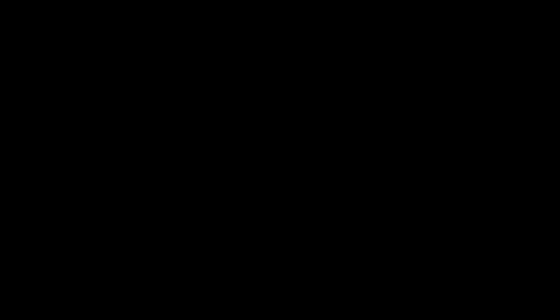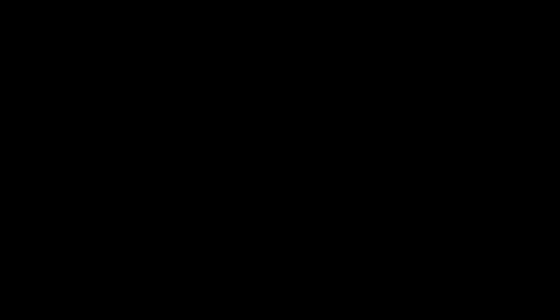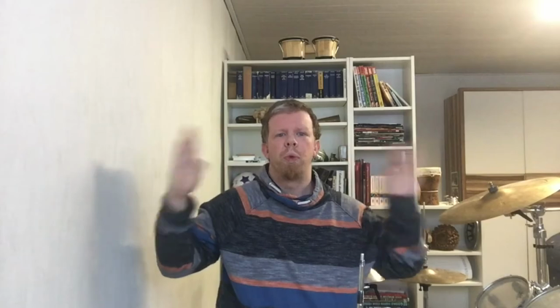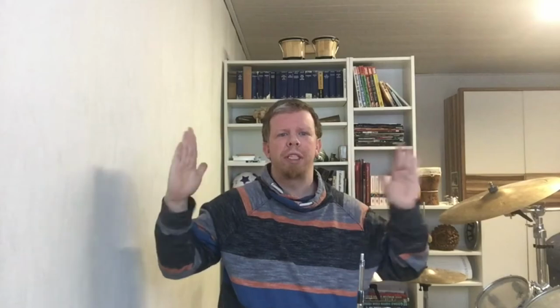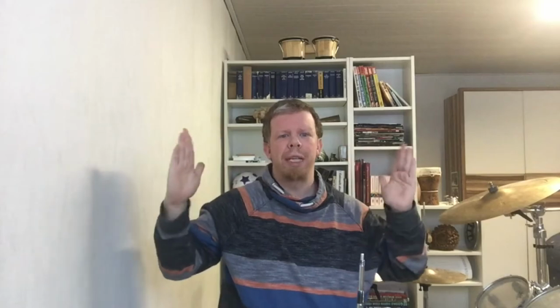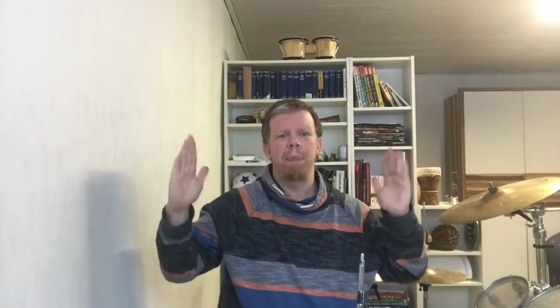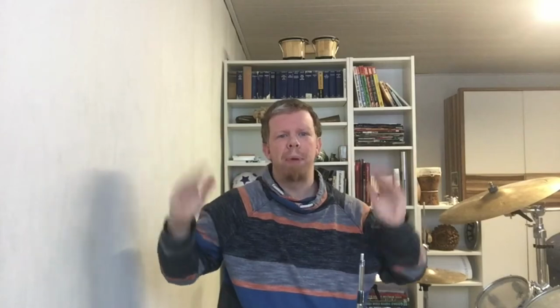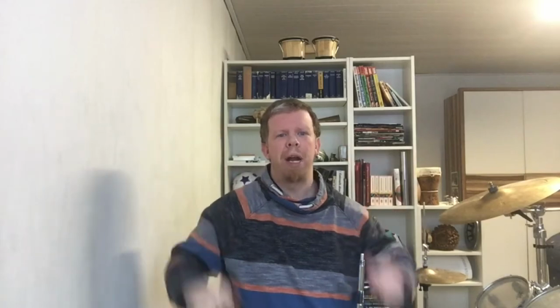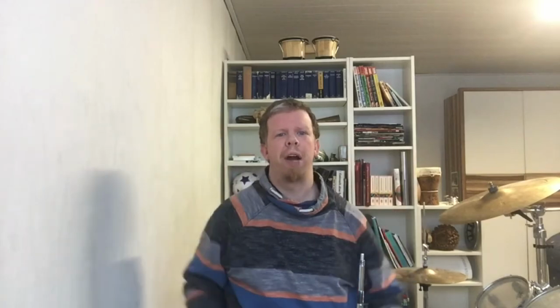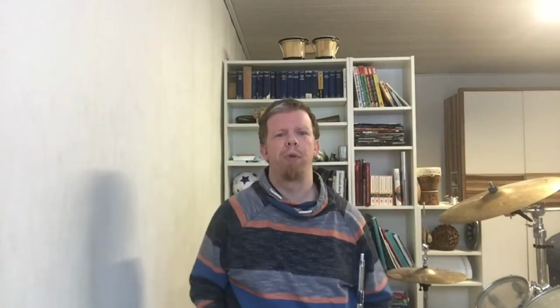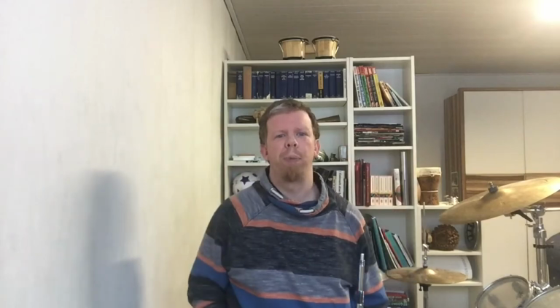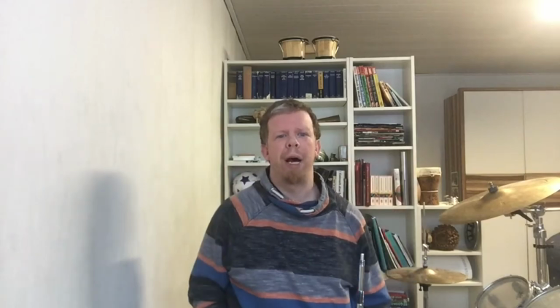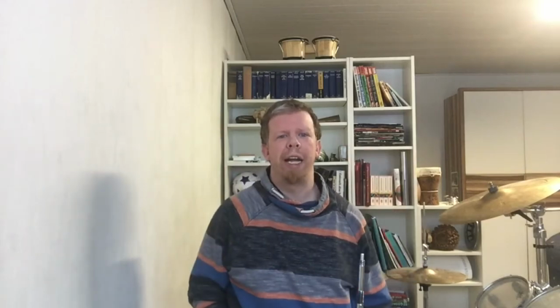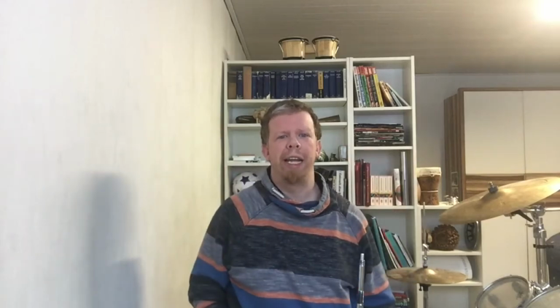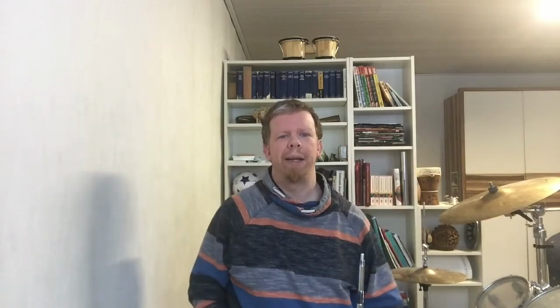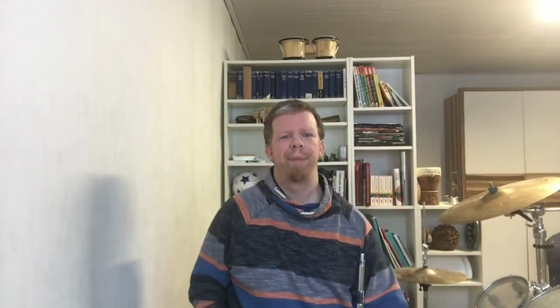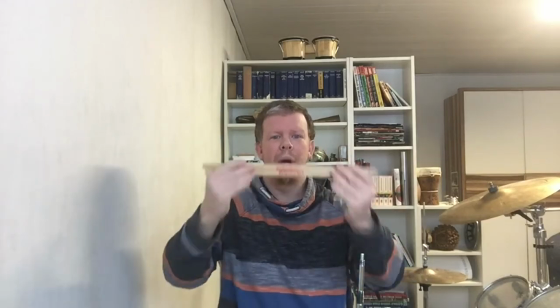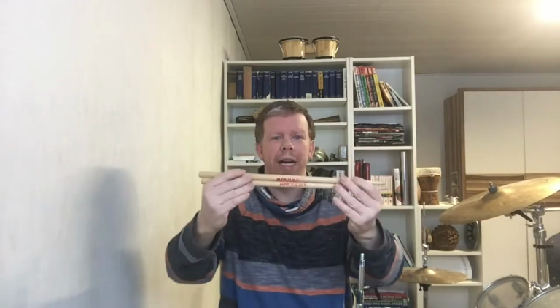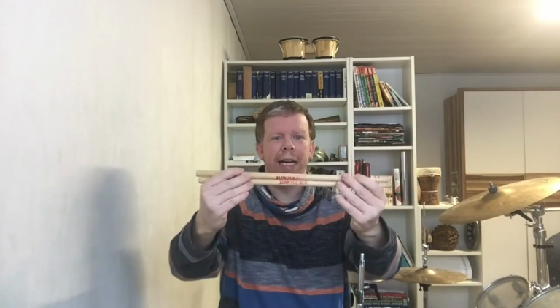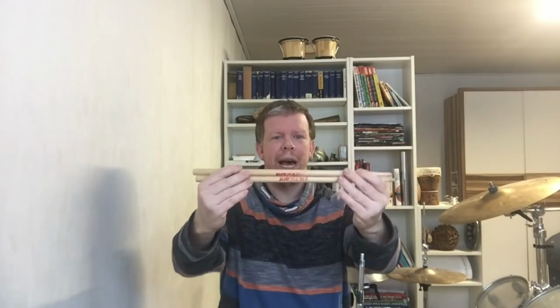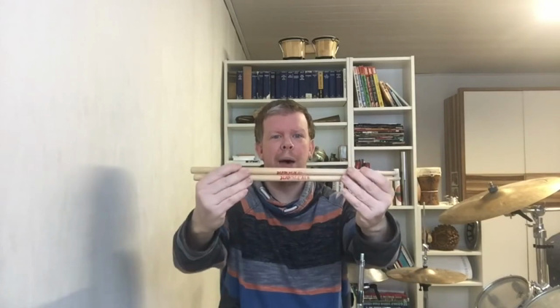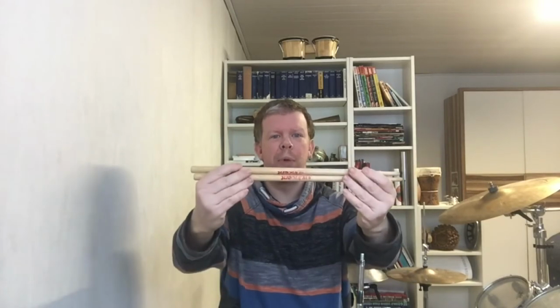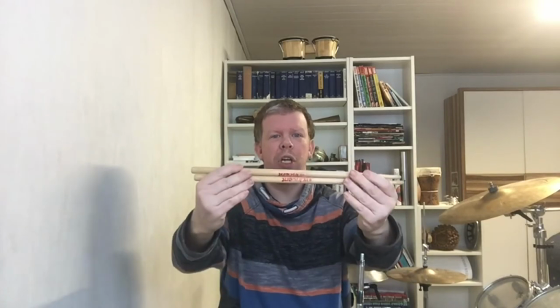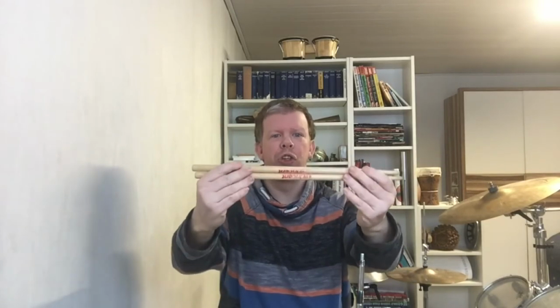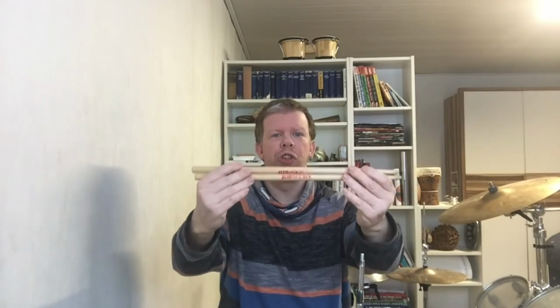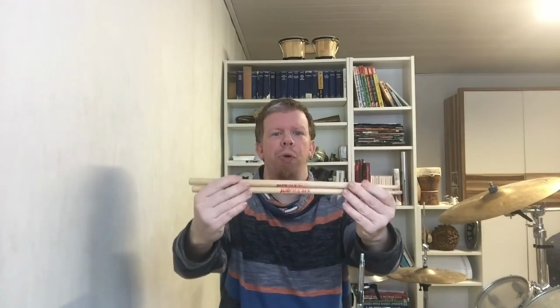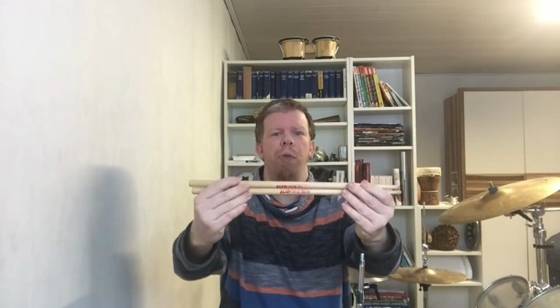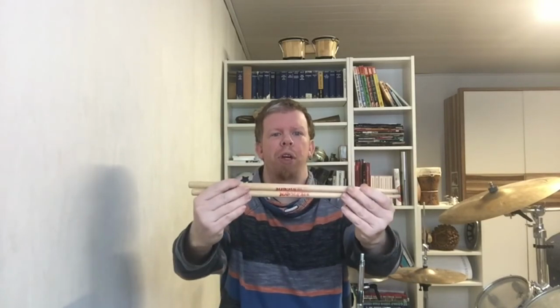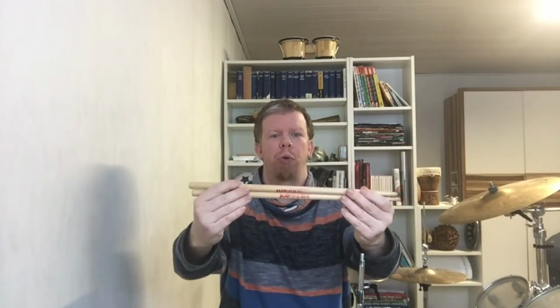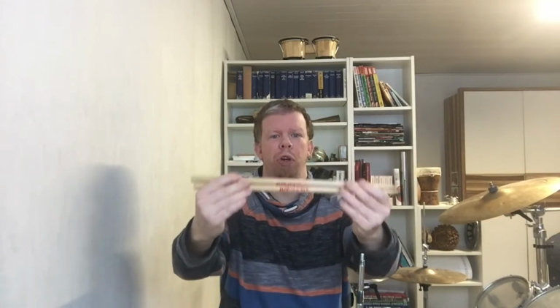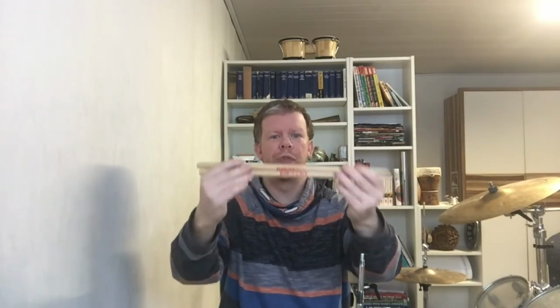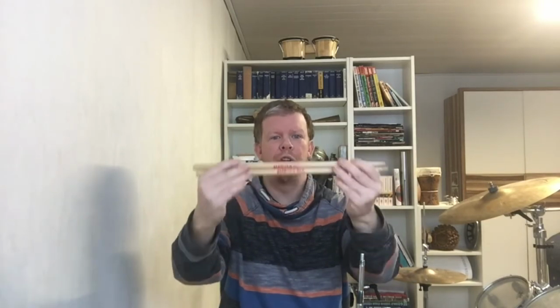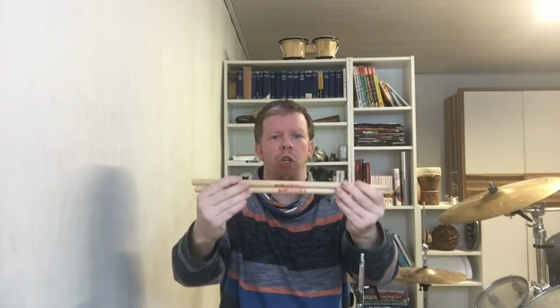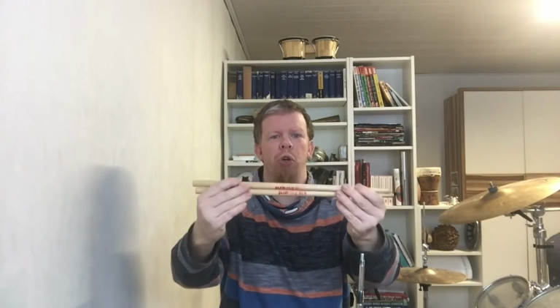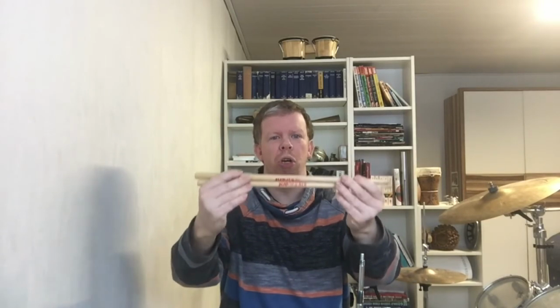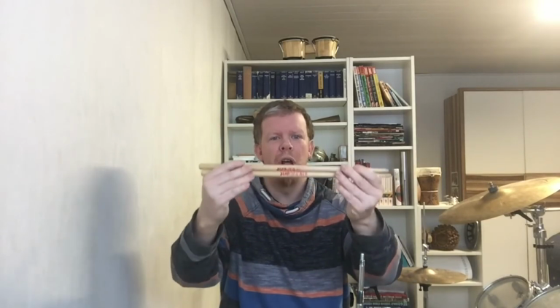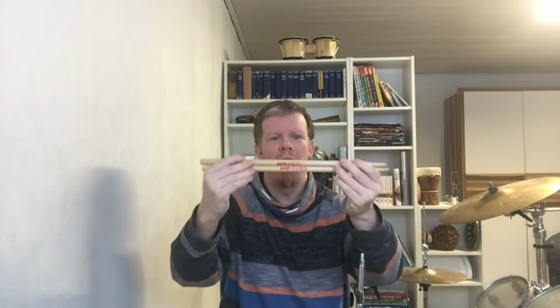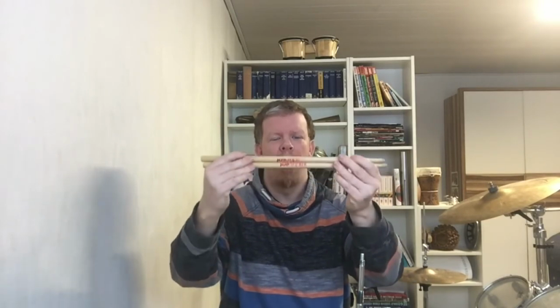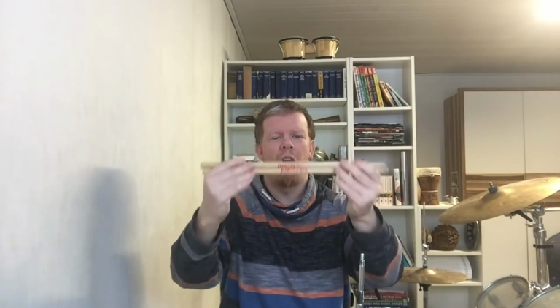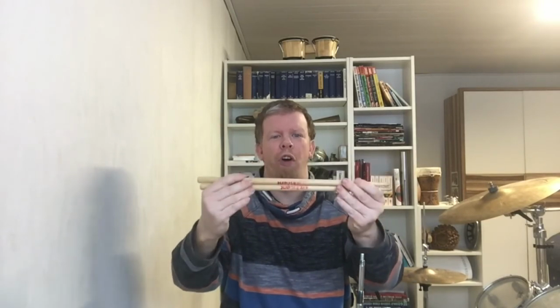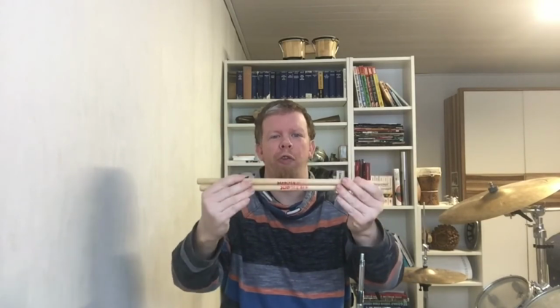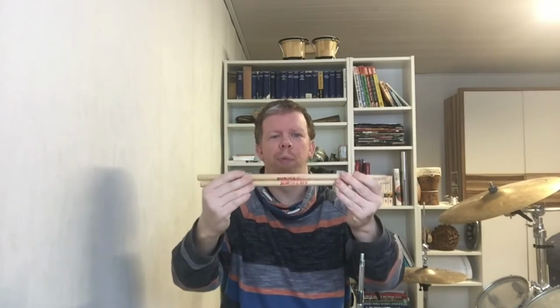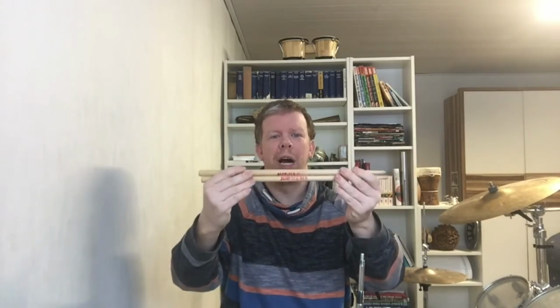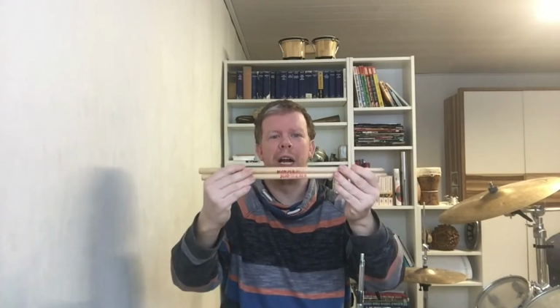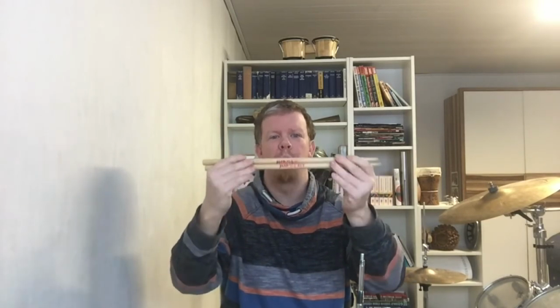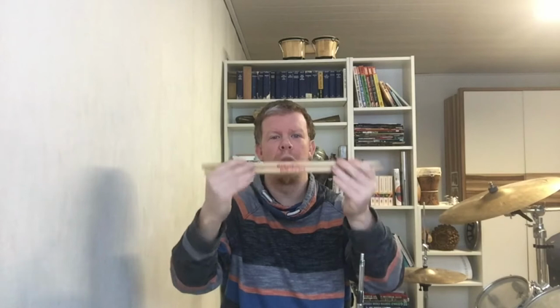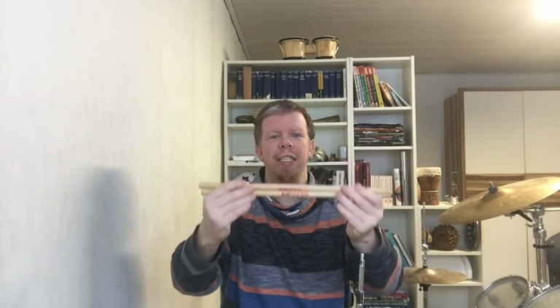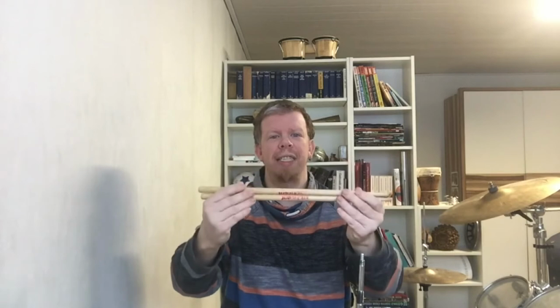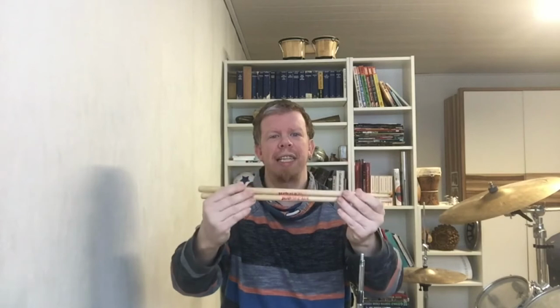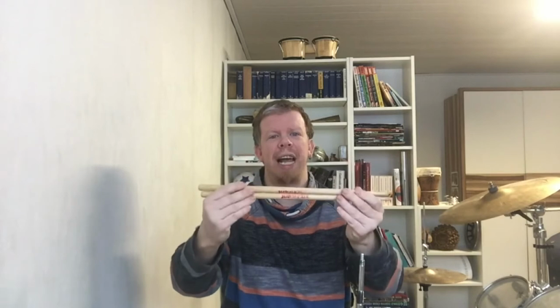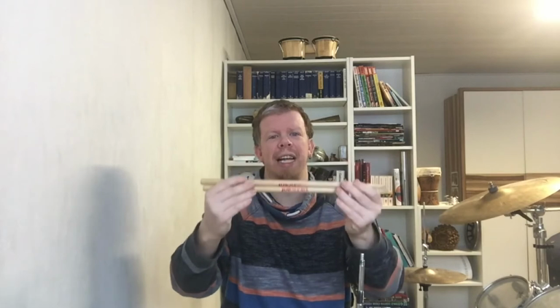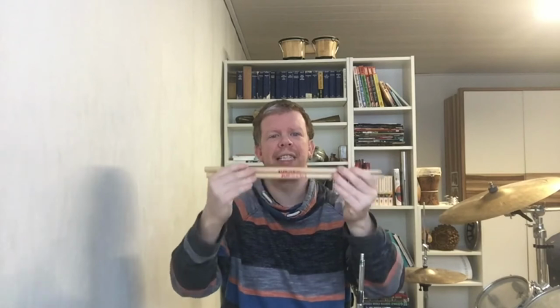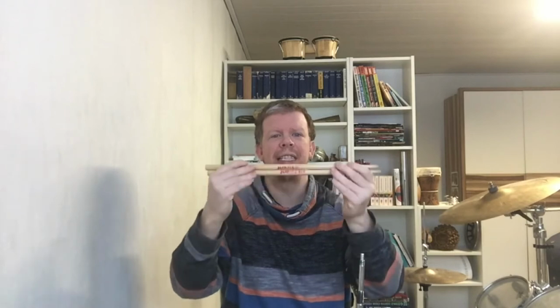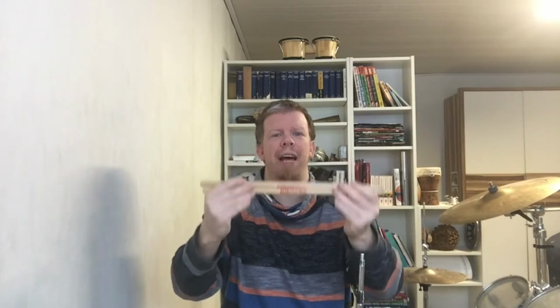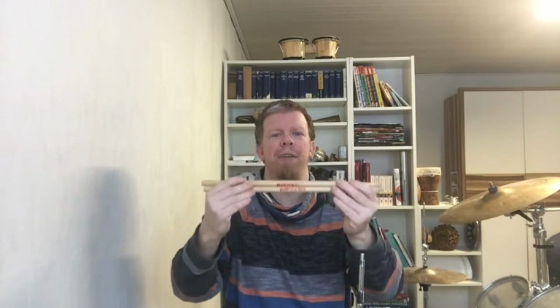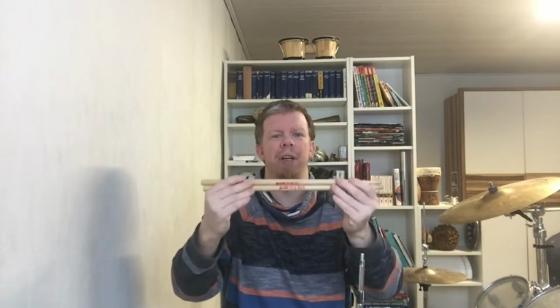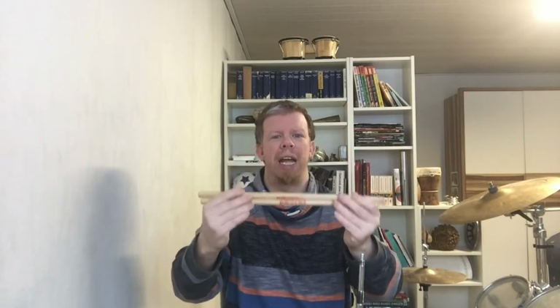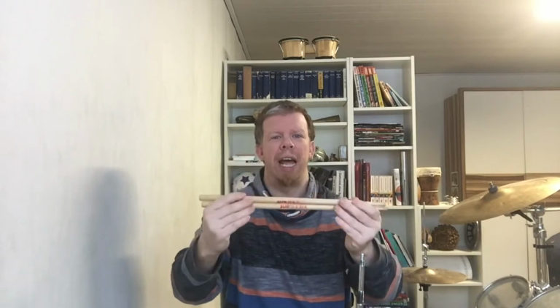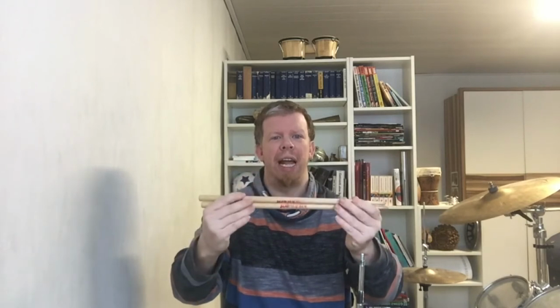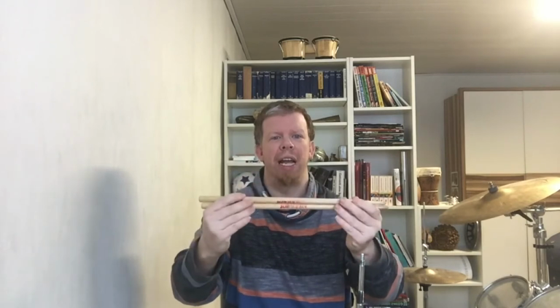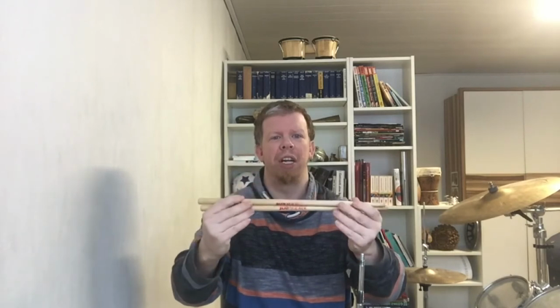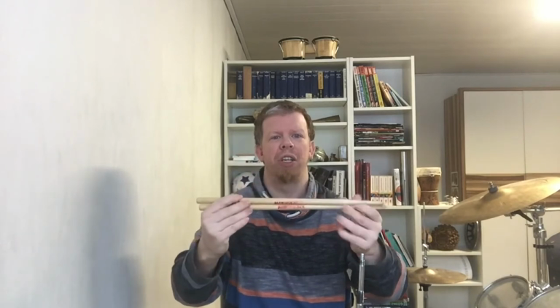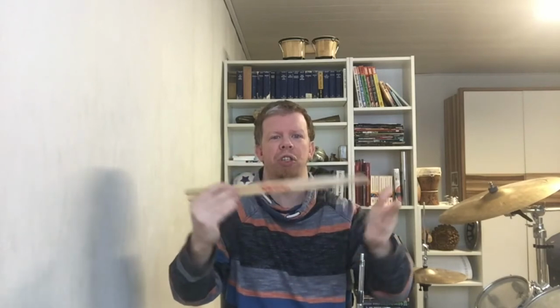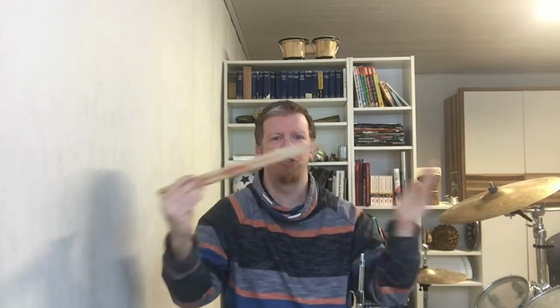What's up everybody? Welcome to the review of my Wincent 7A drumsticks.